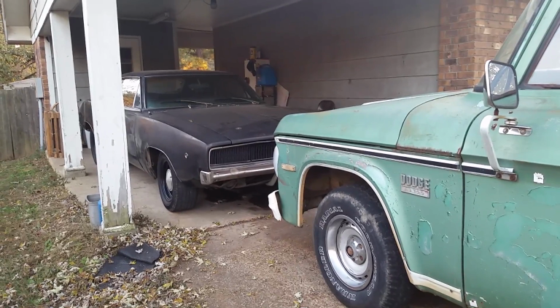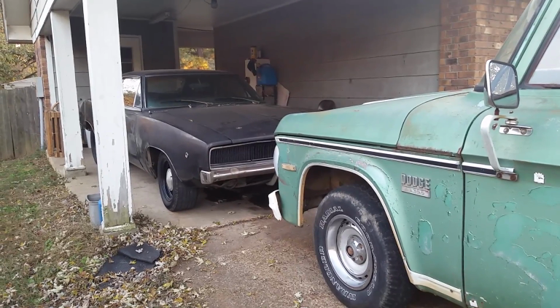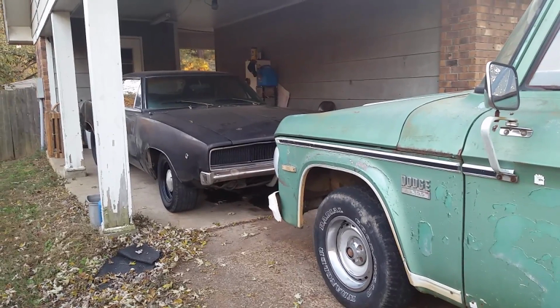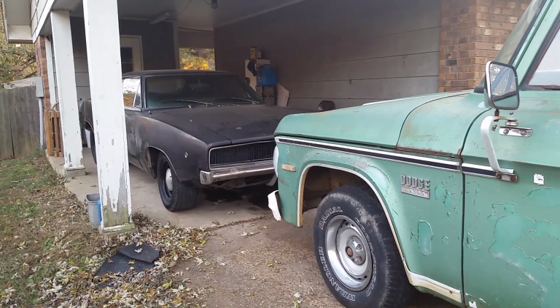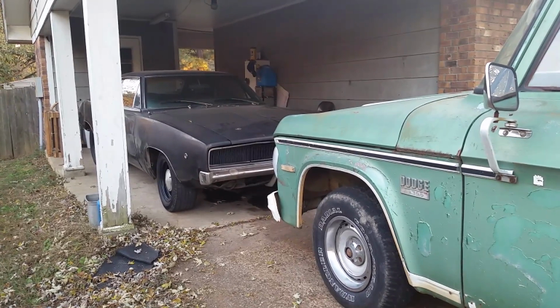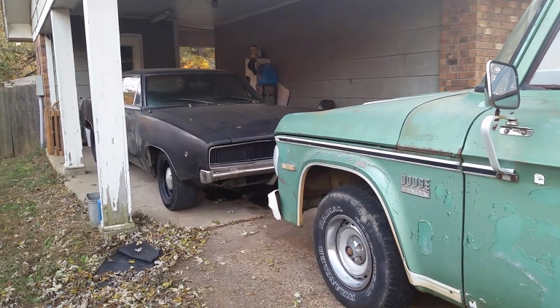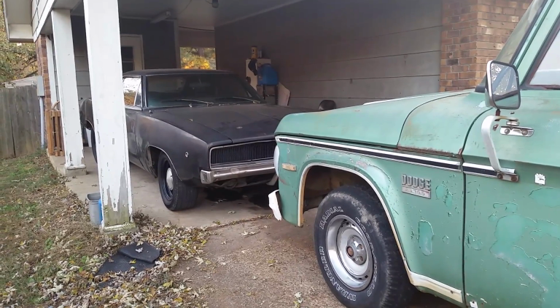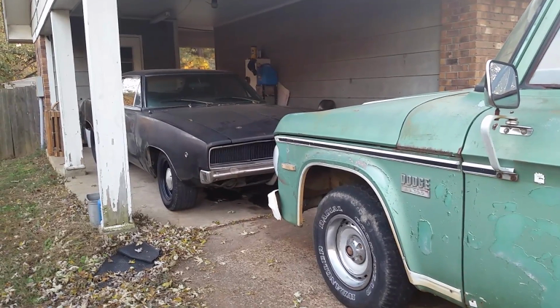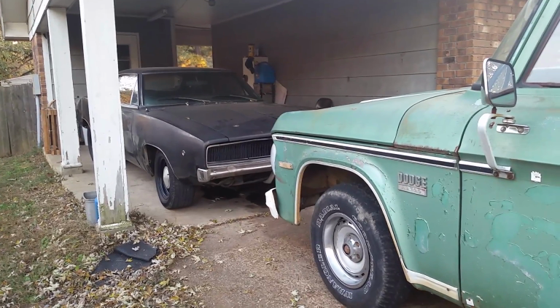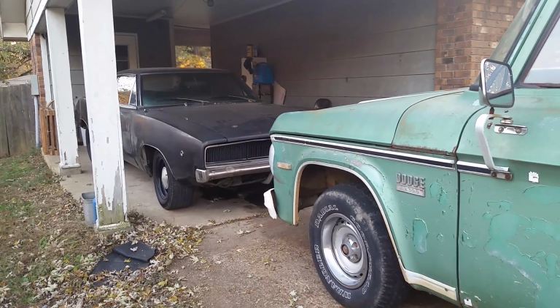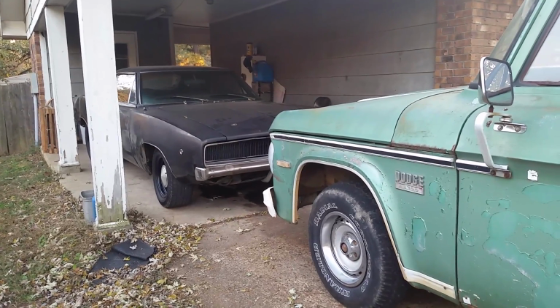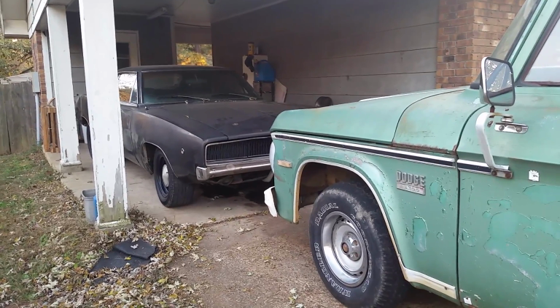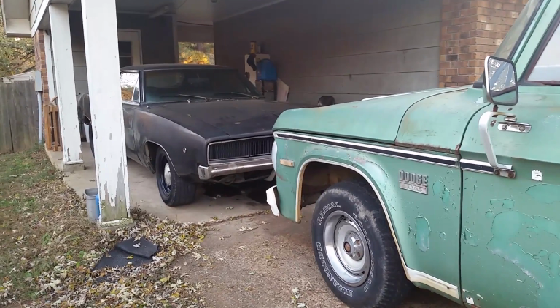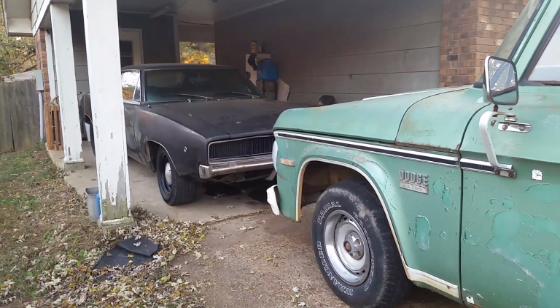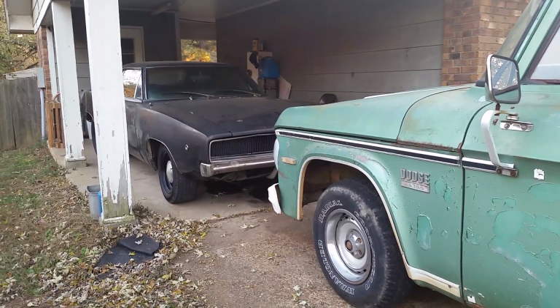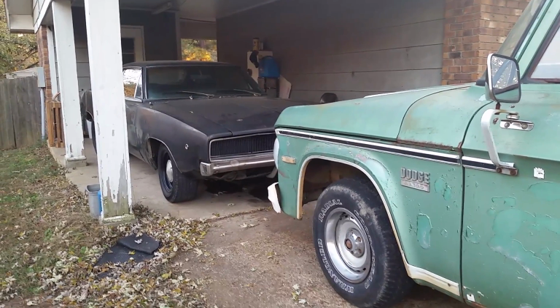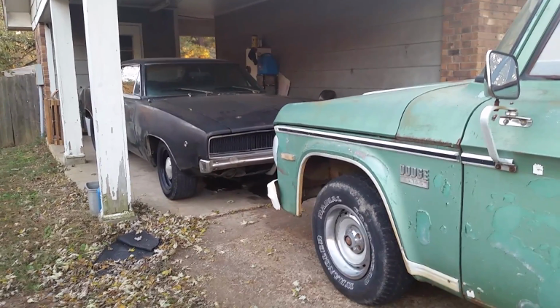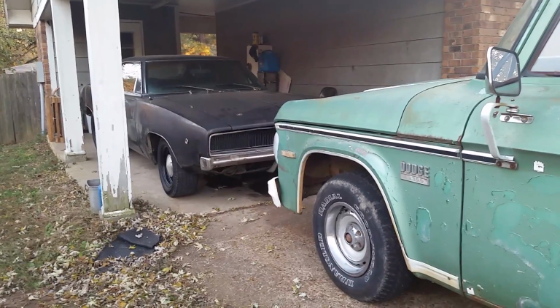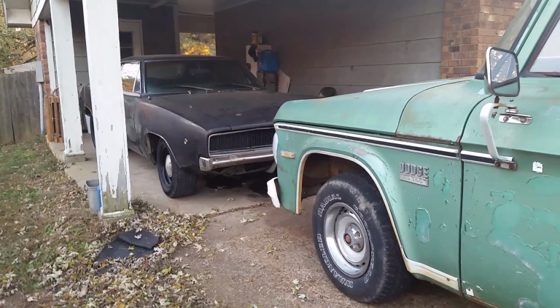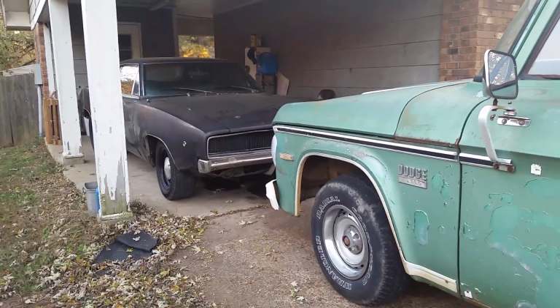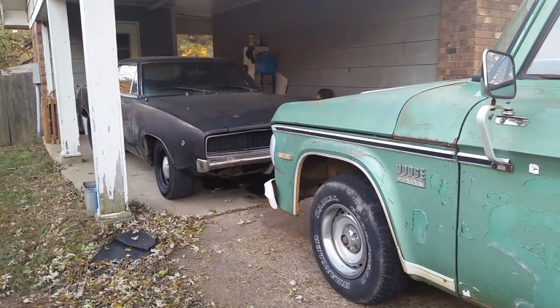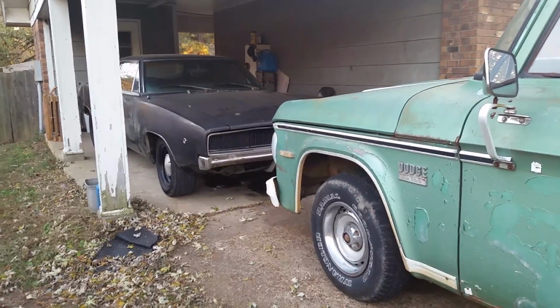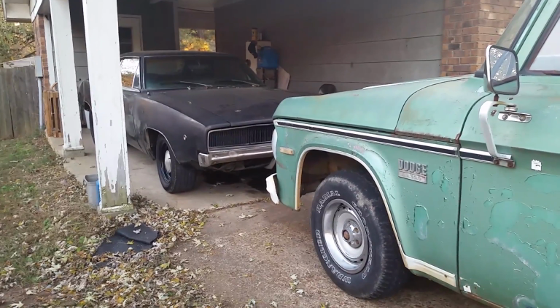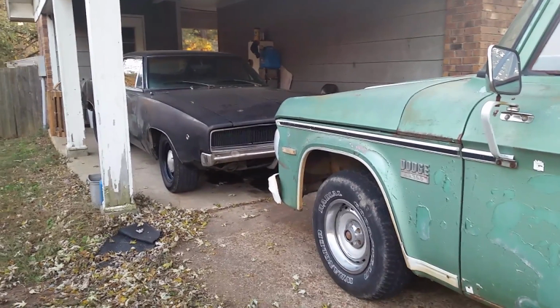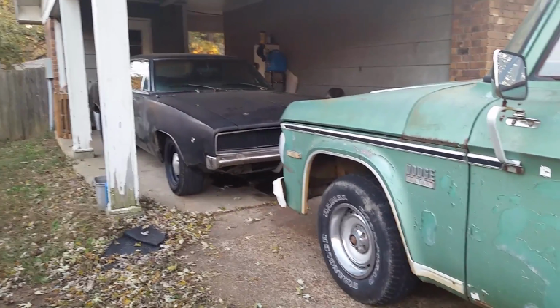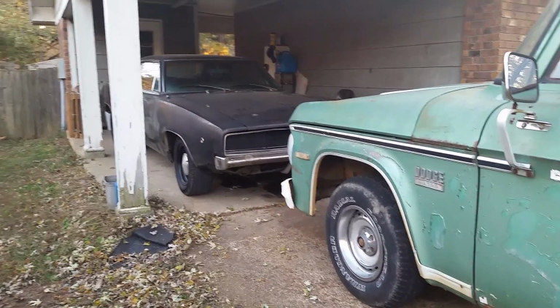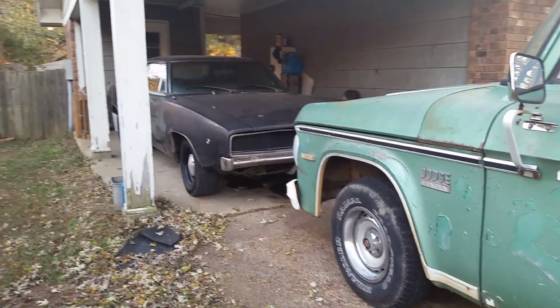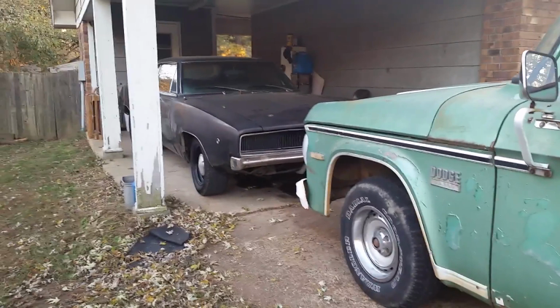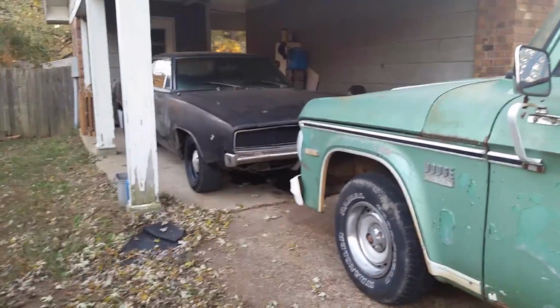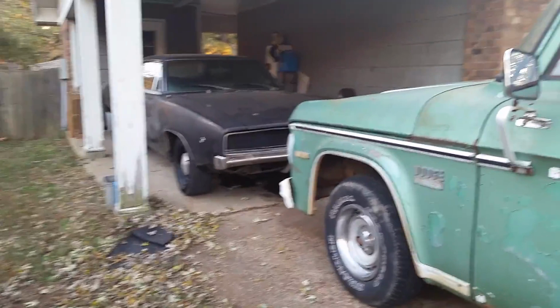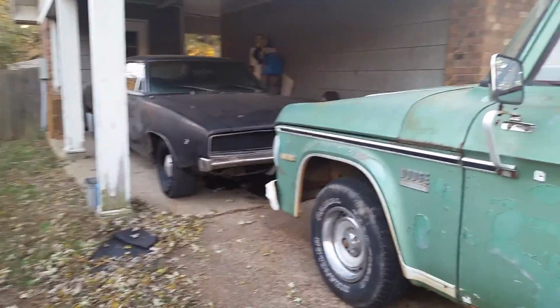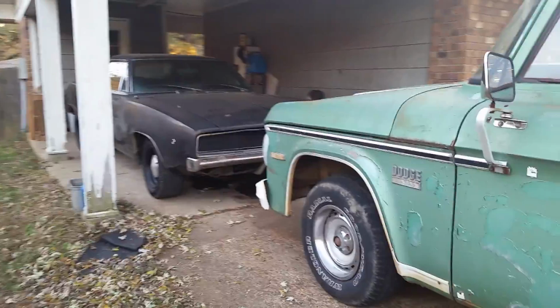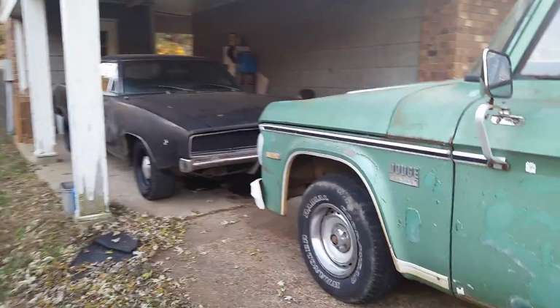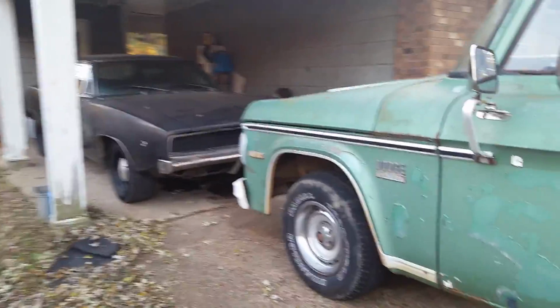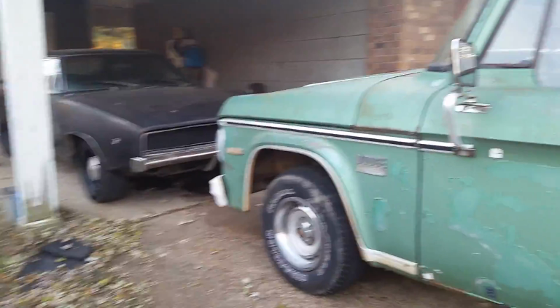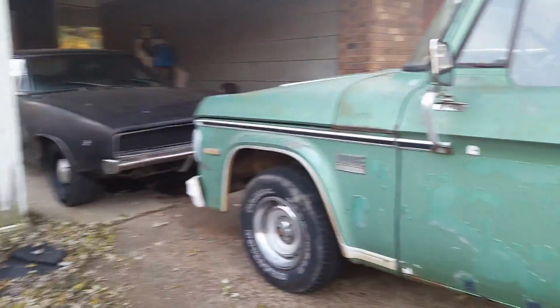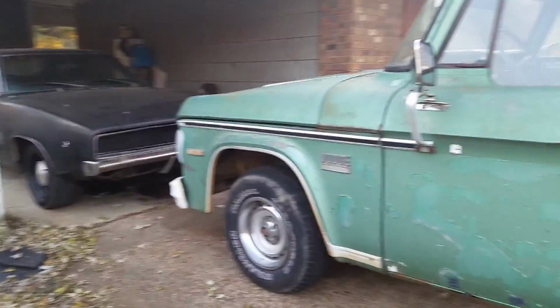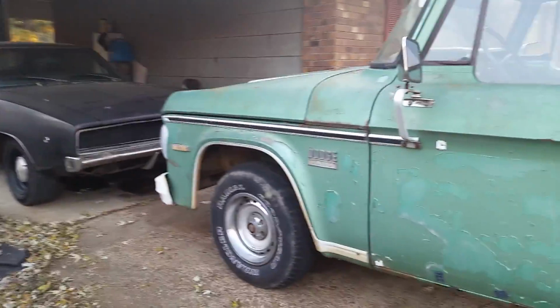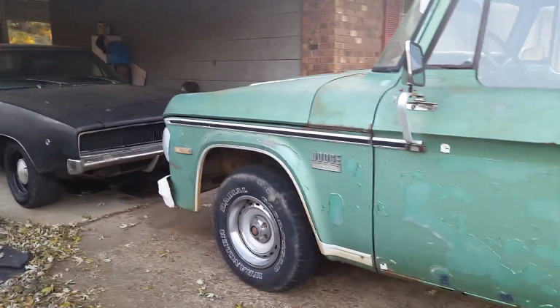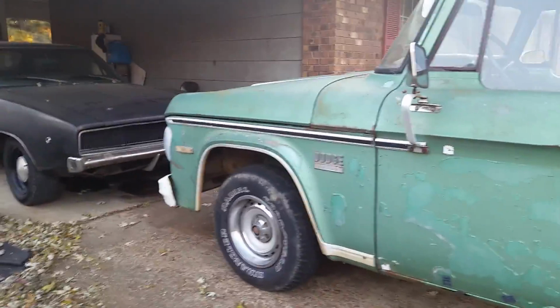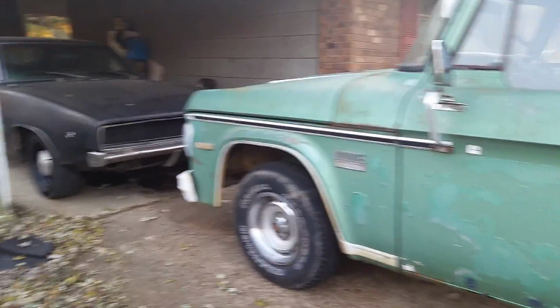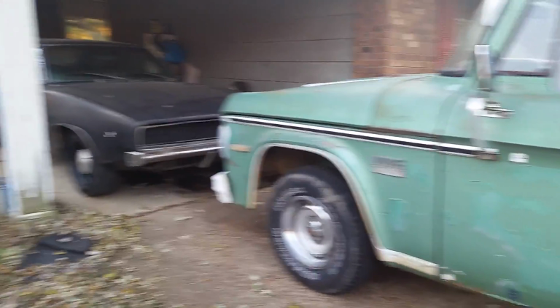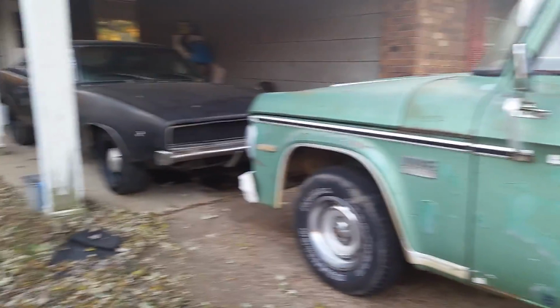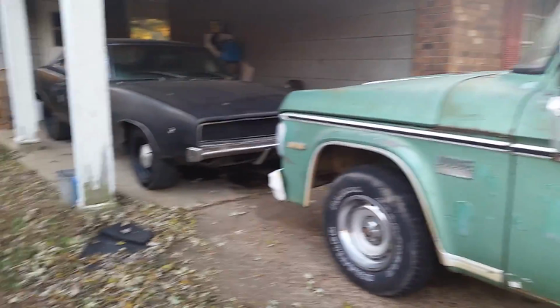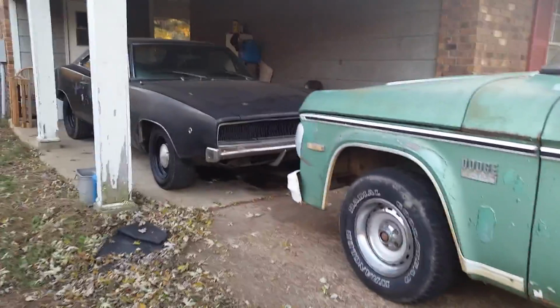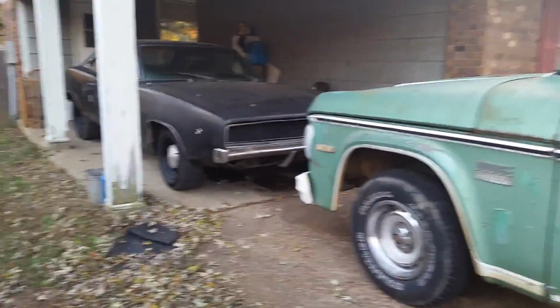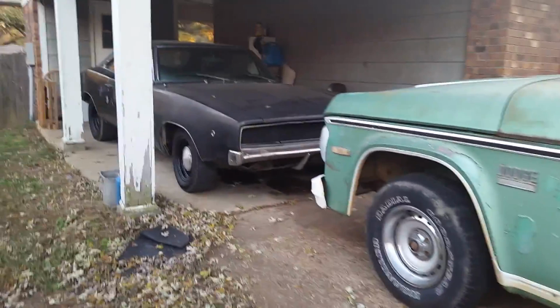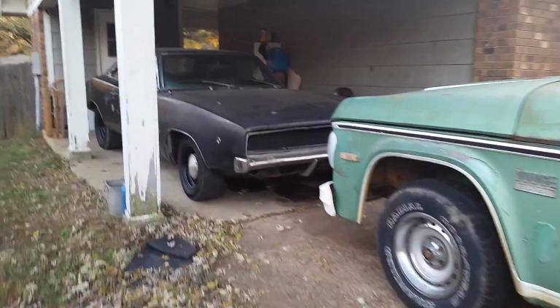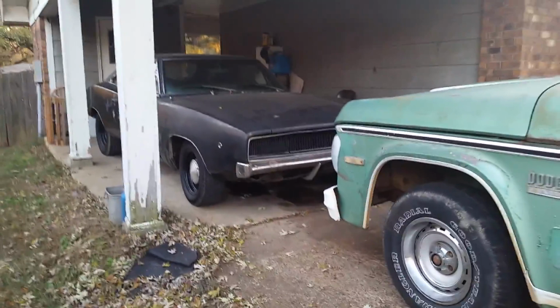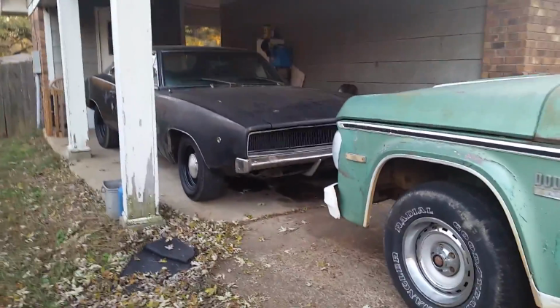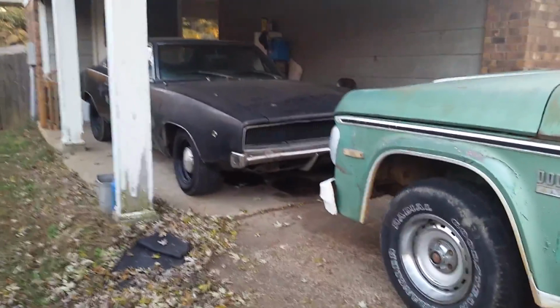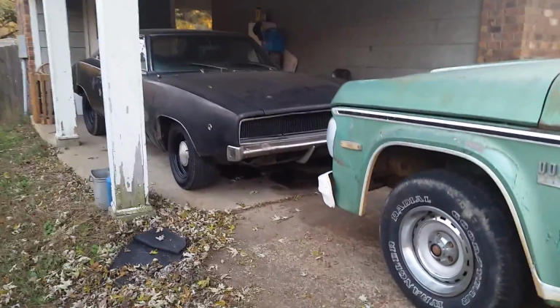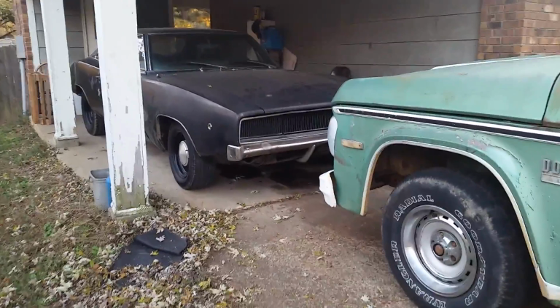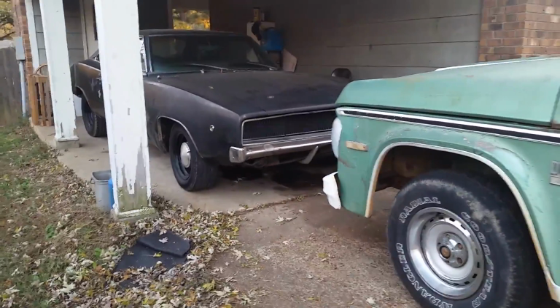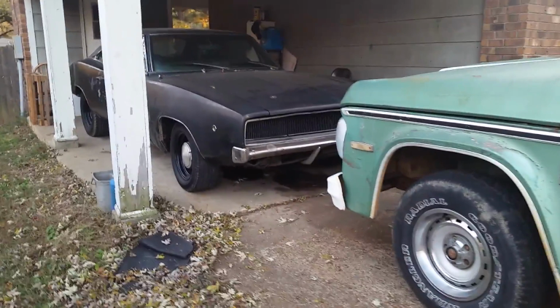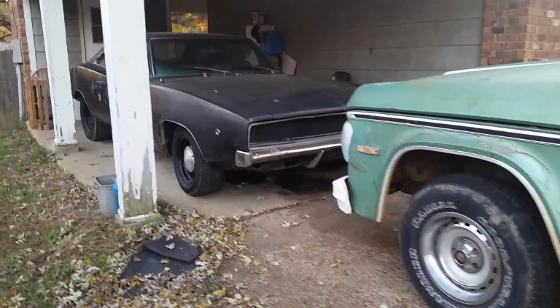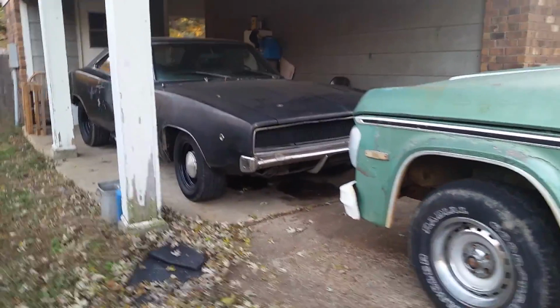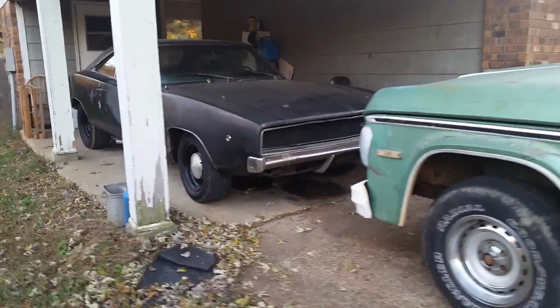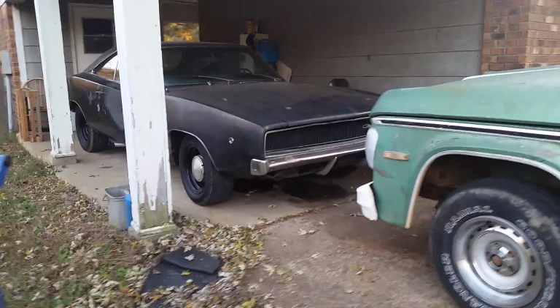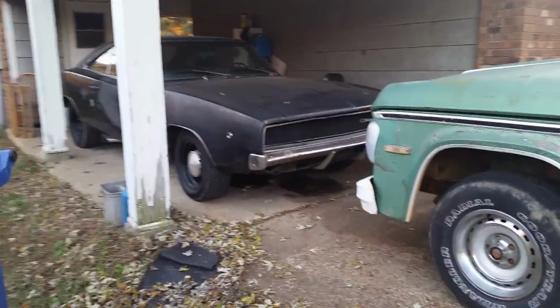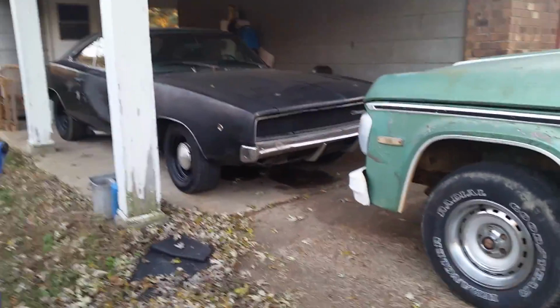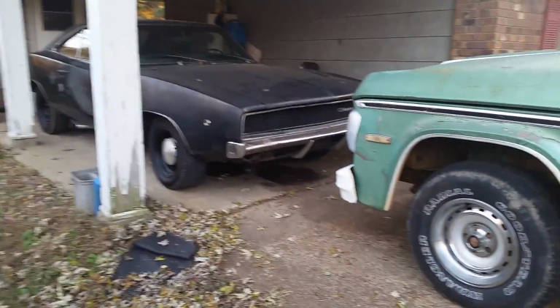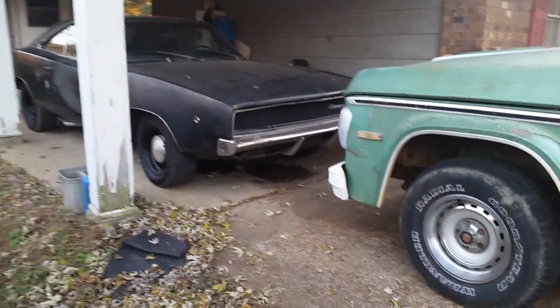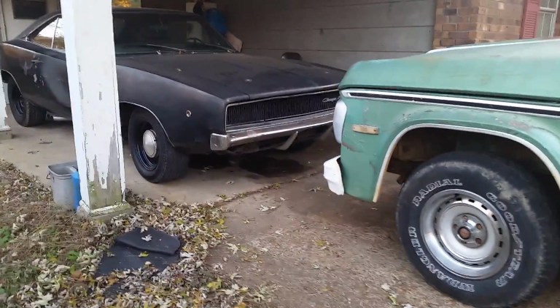Hello everyone. I'm going to do an update video on both the truck and the charger because I've been working on them both lately.